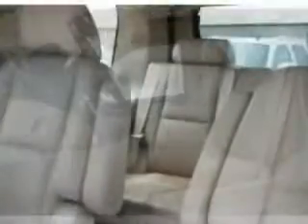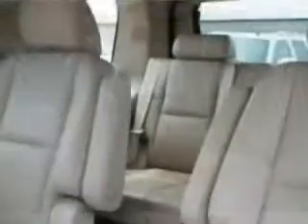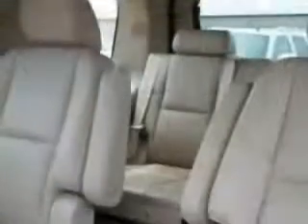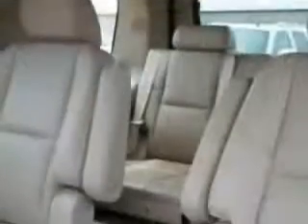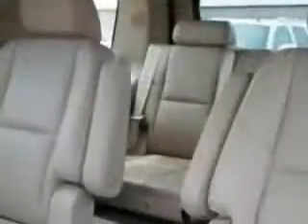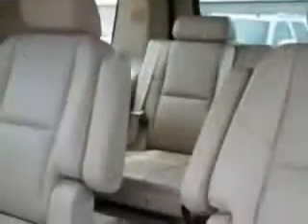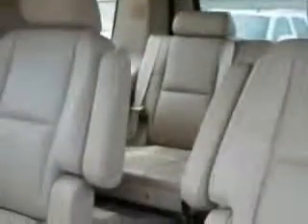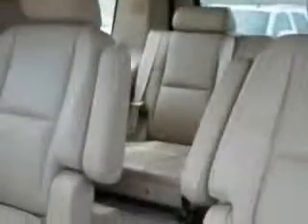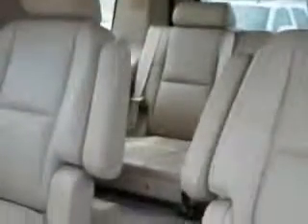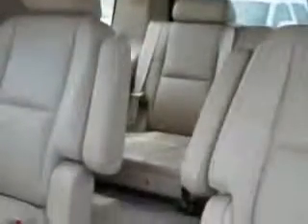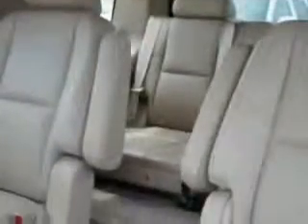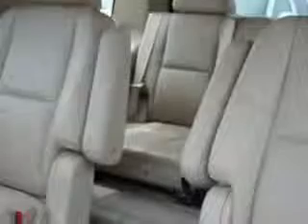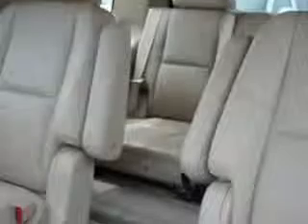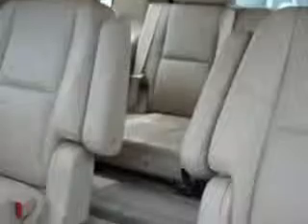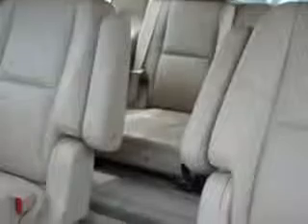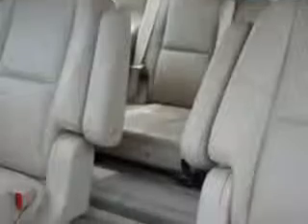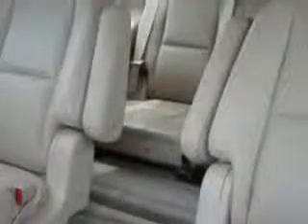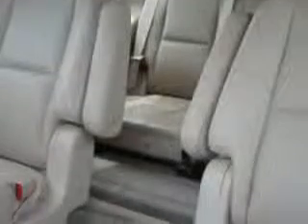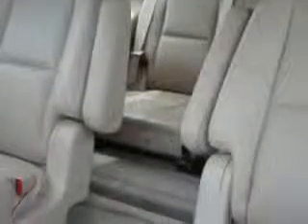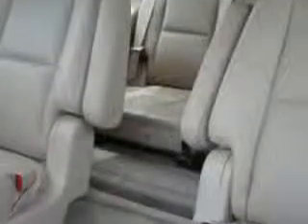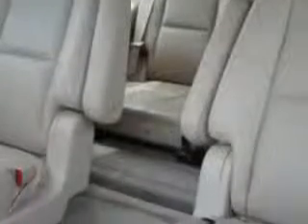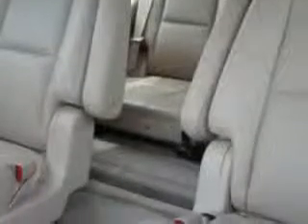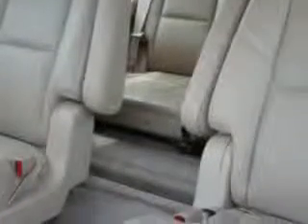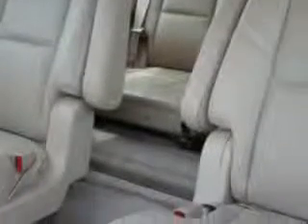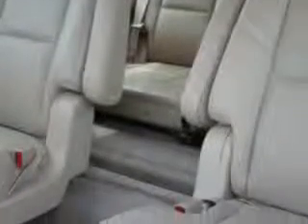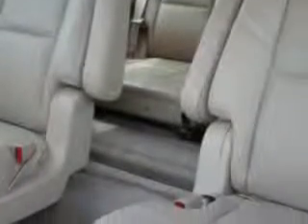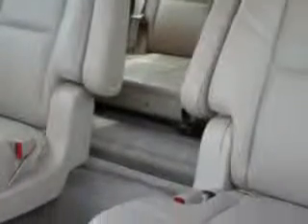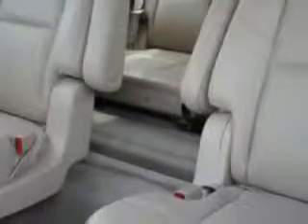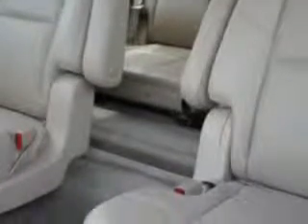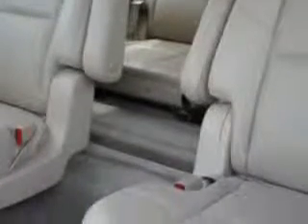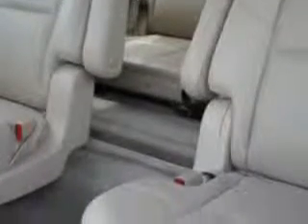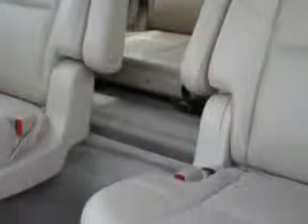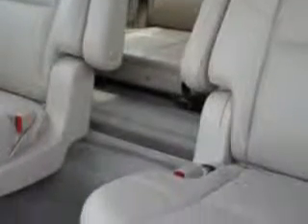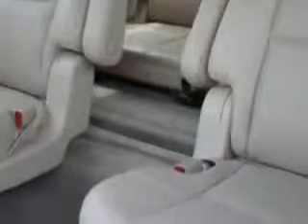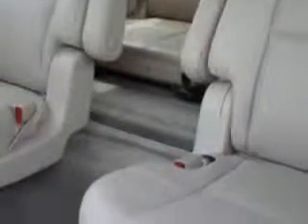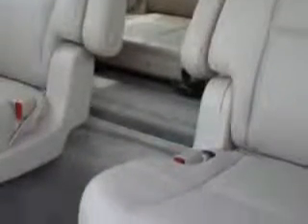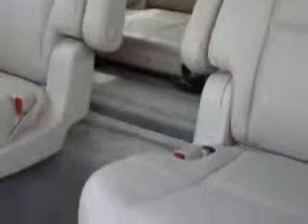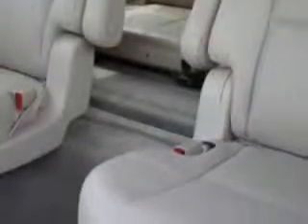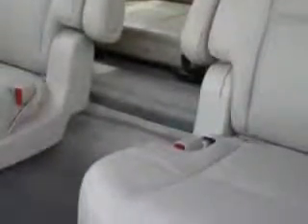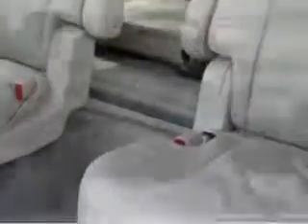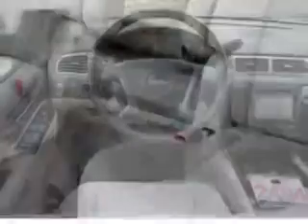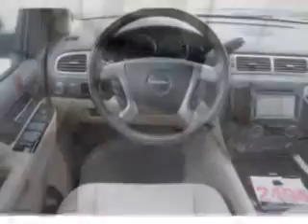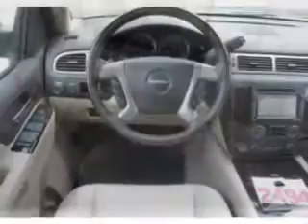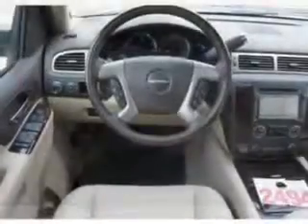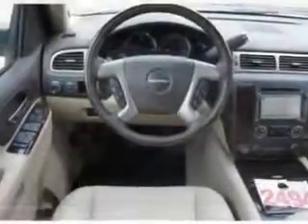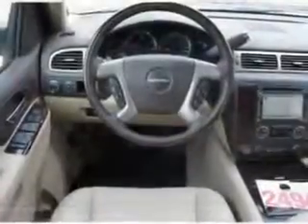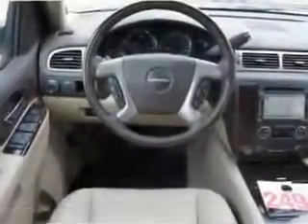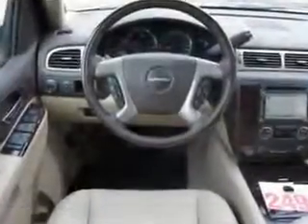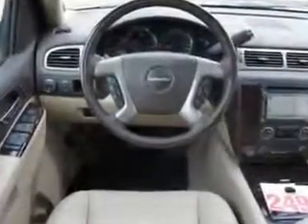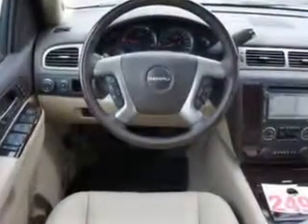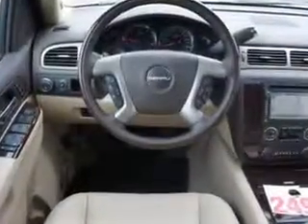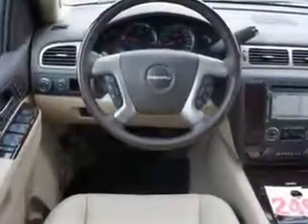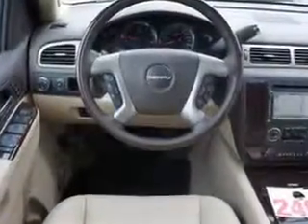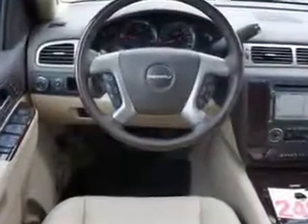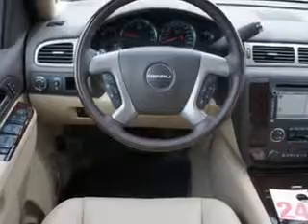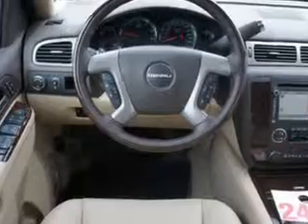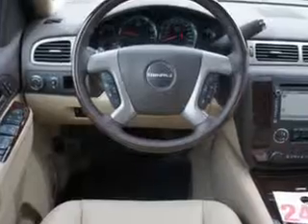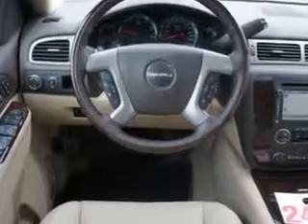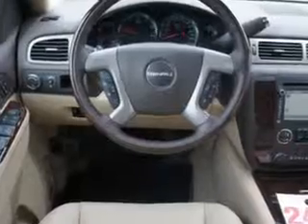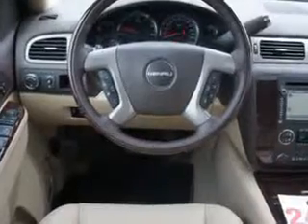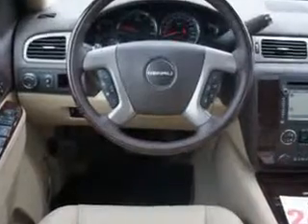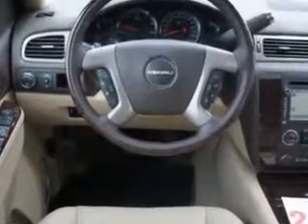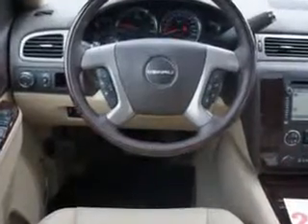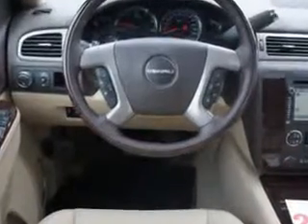Enjoy the drive and feel safe in this 2013 GMC Yukon Denali. See us at Harry Robinson Buick GMC today.